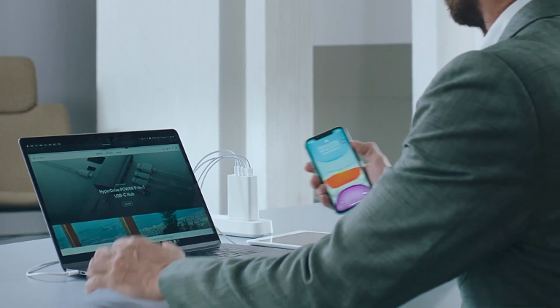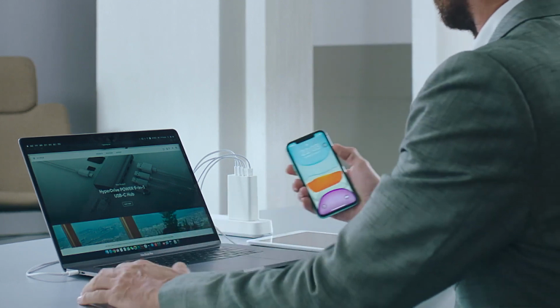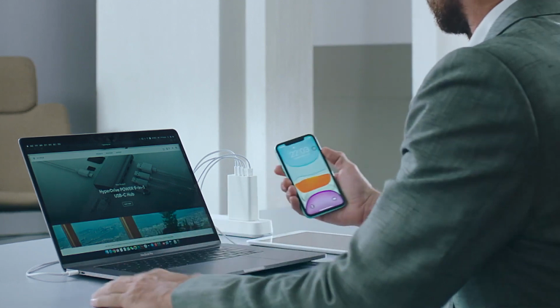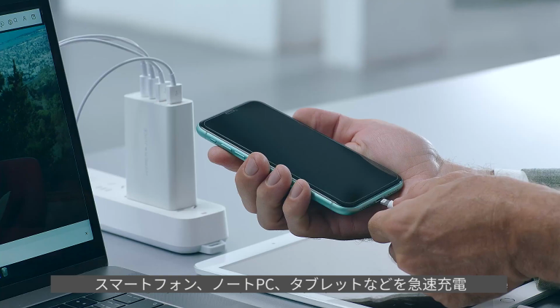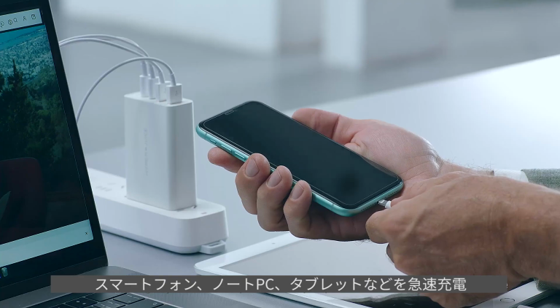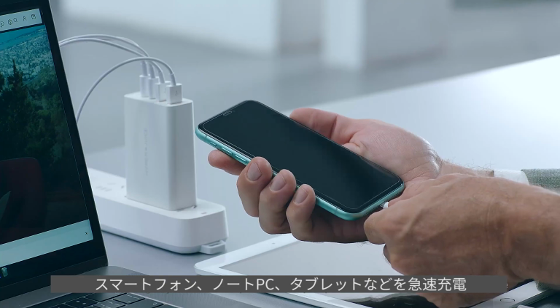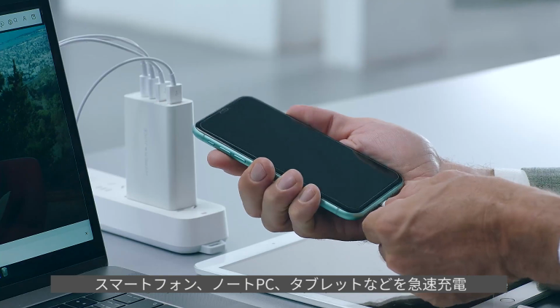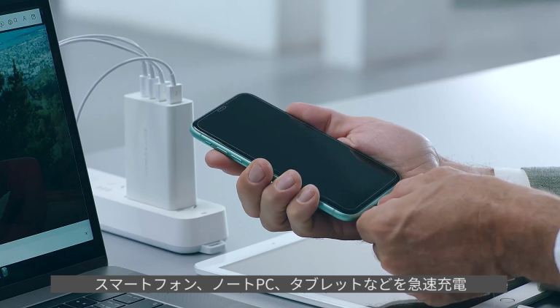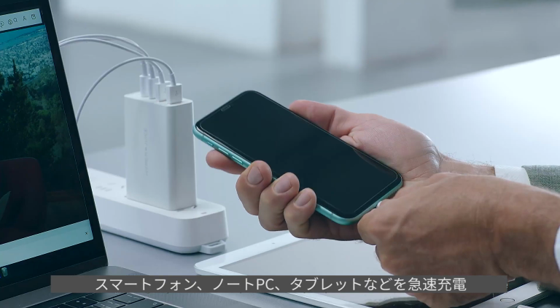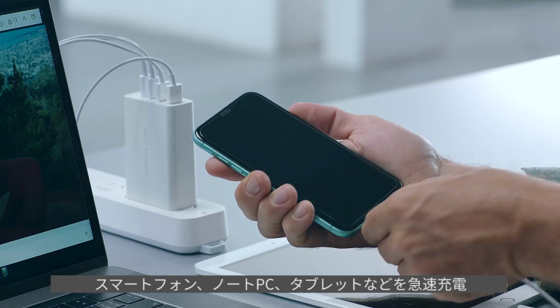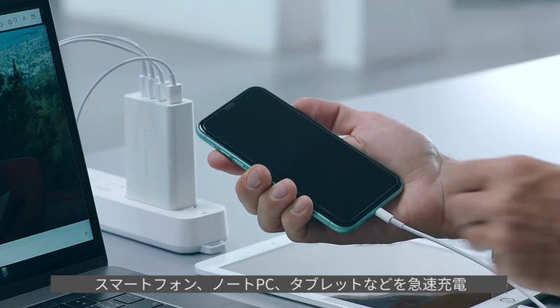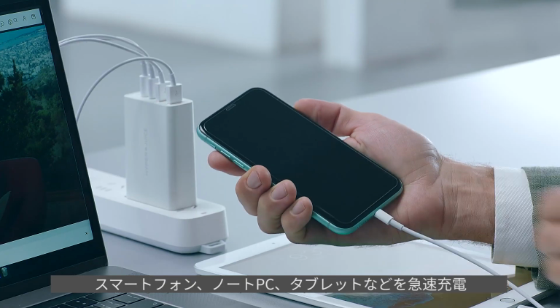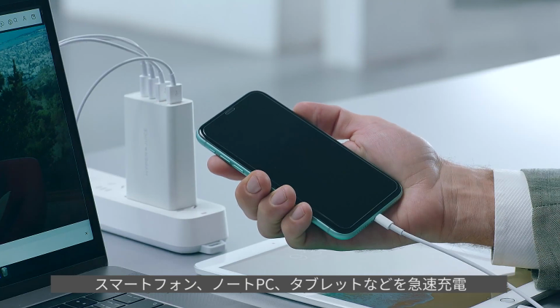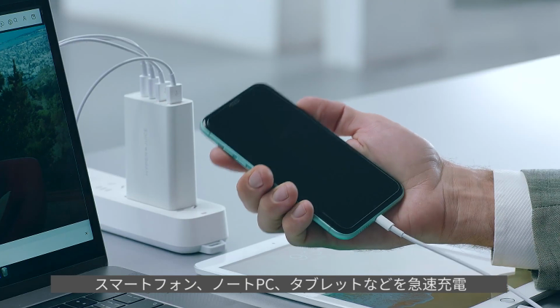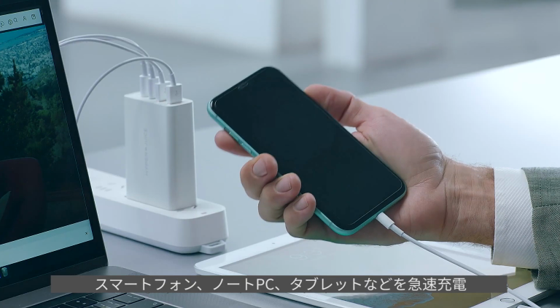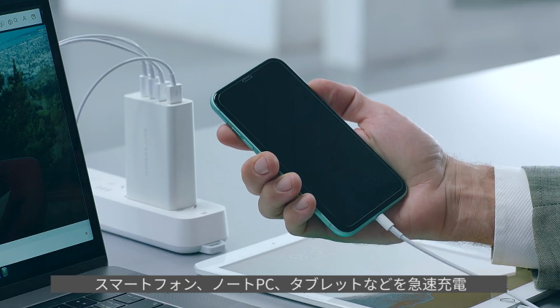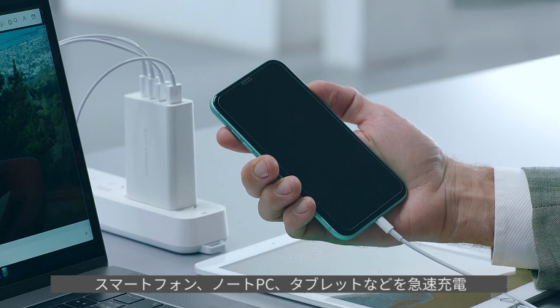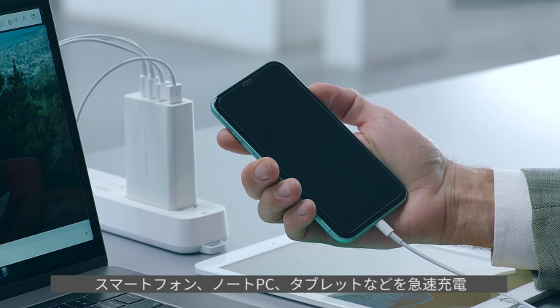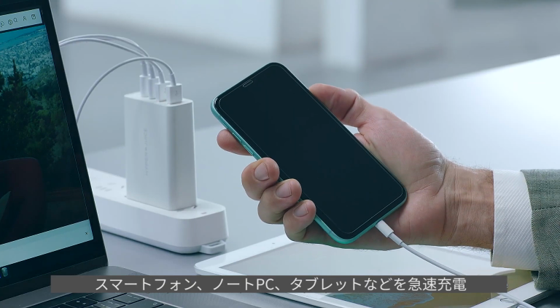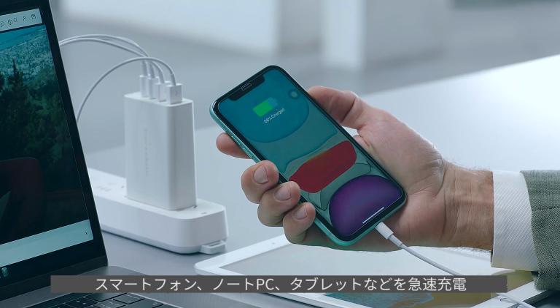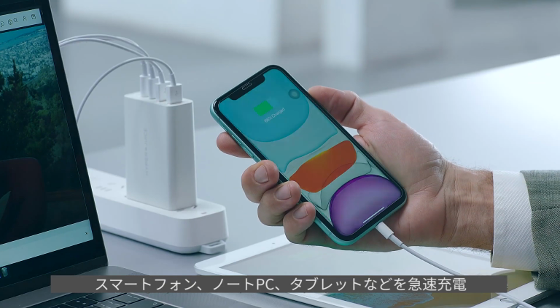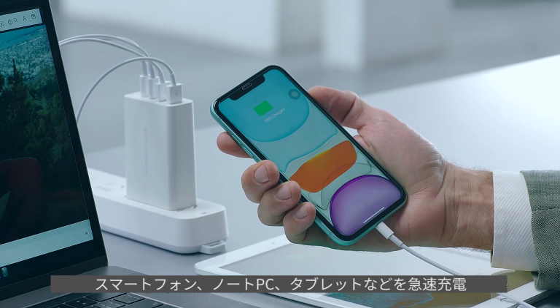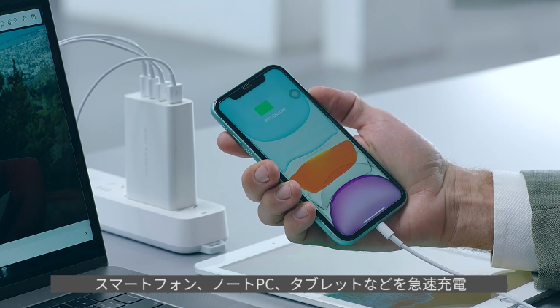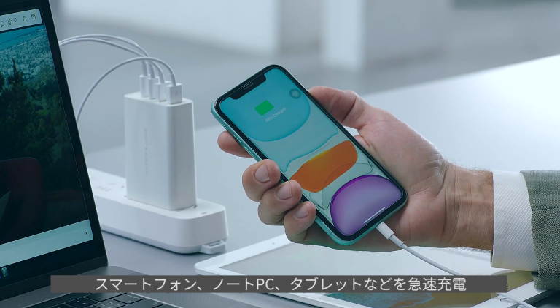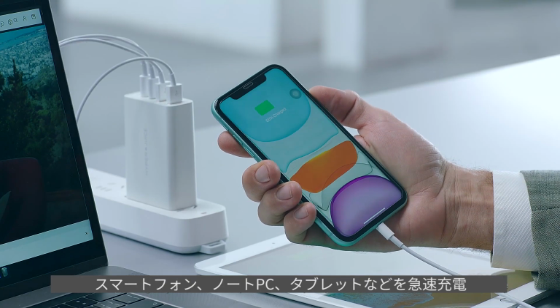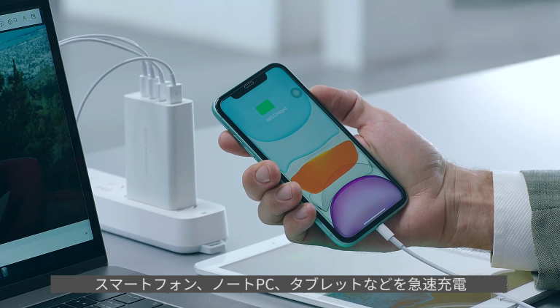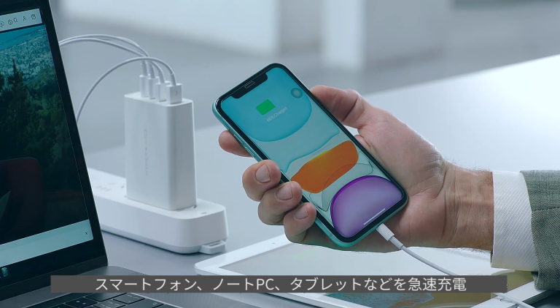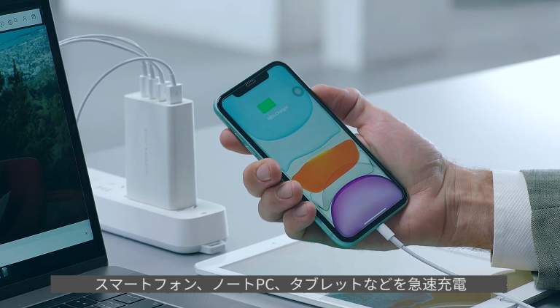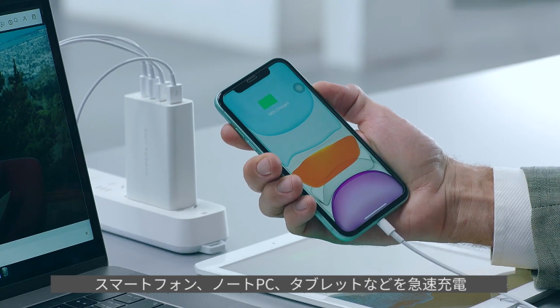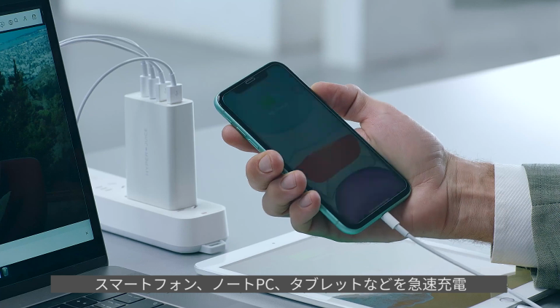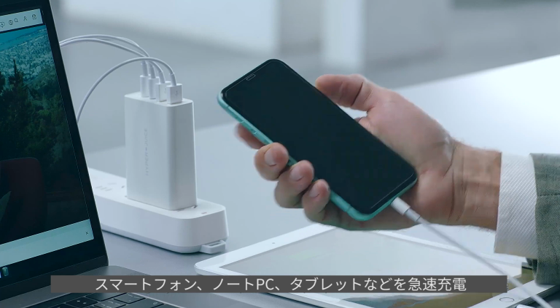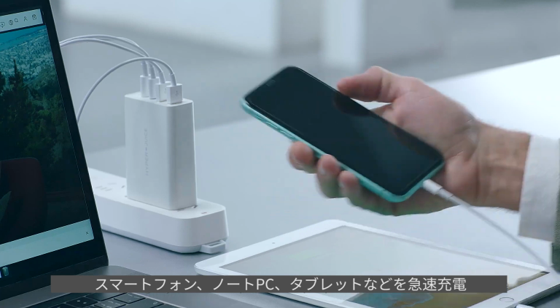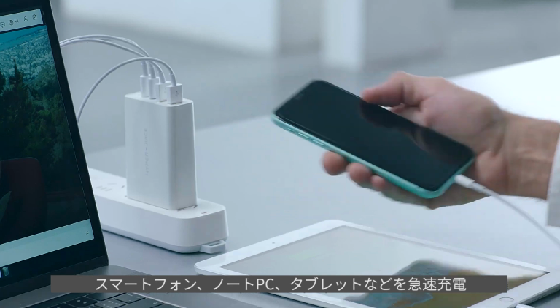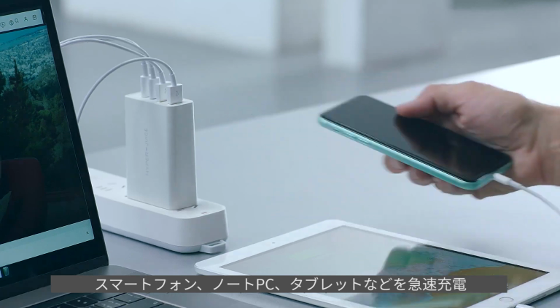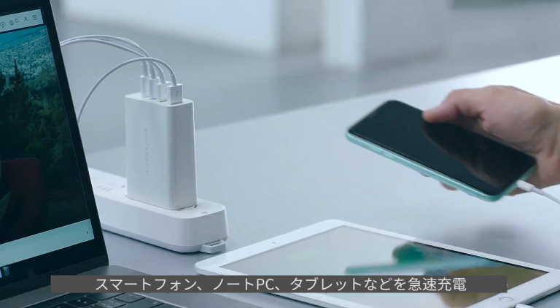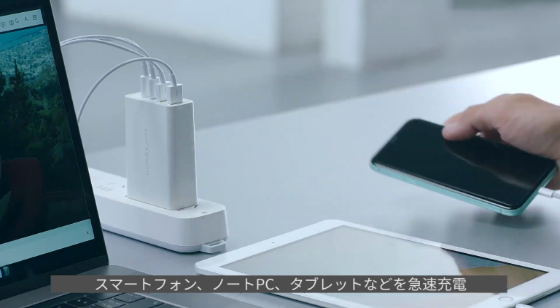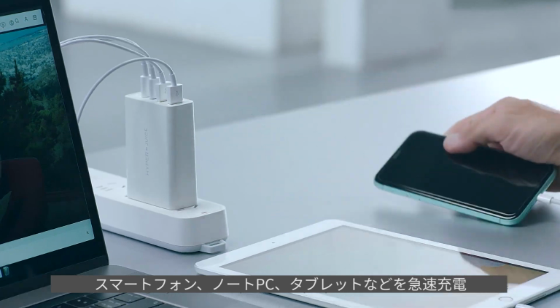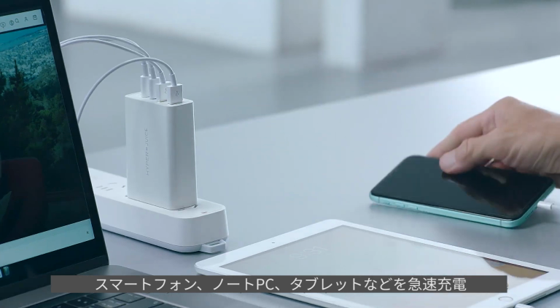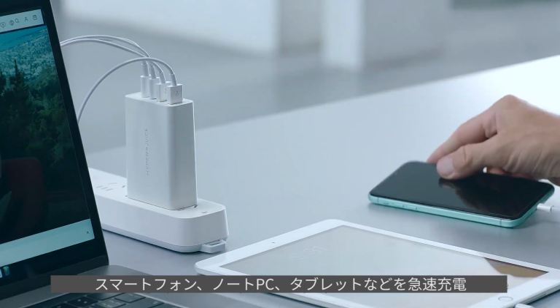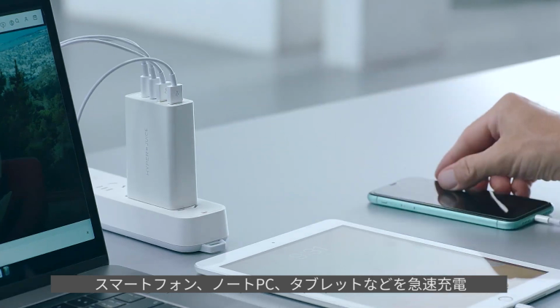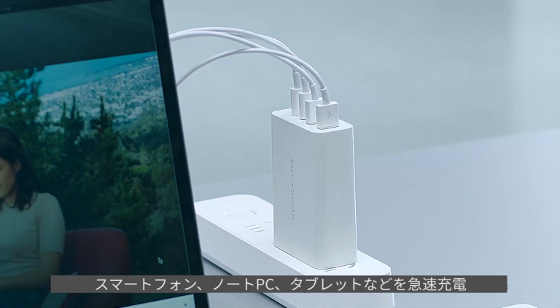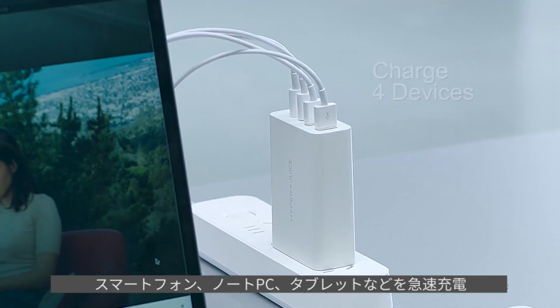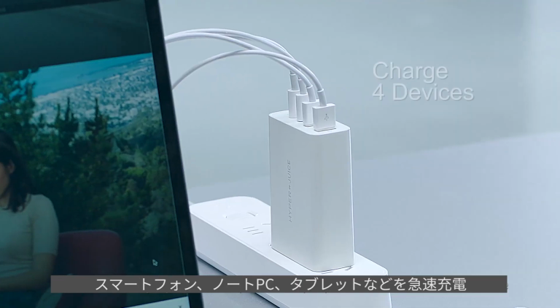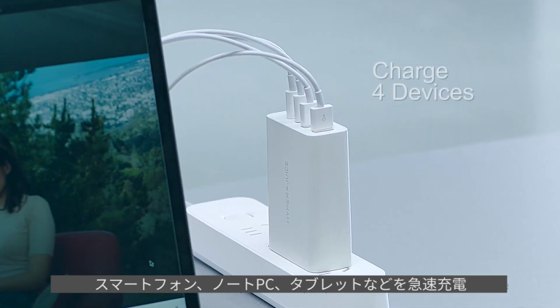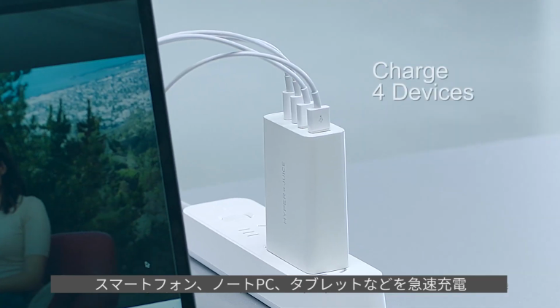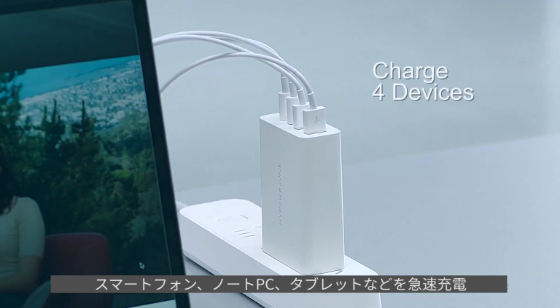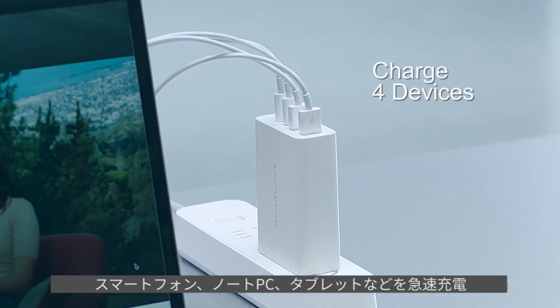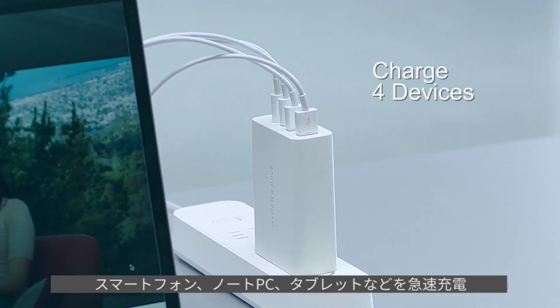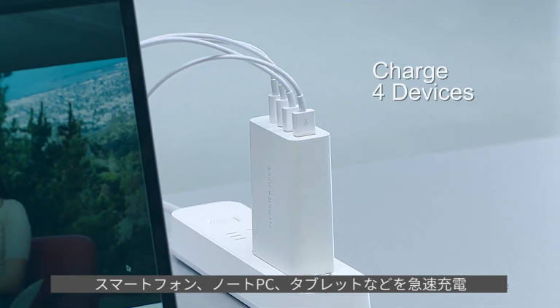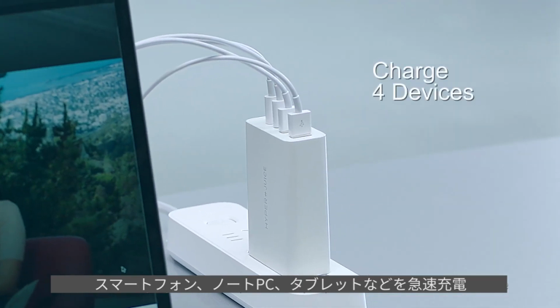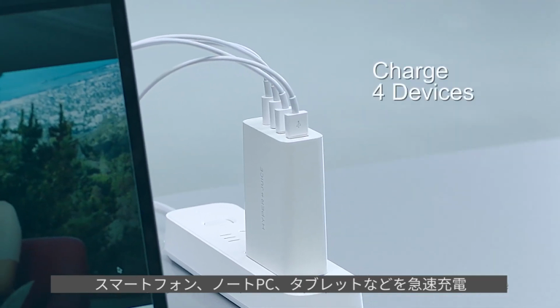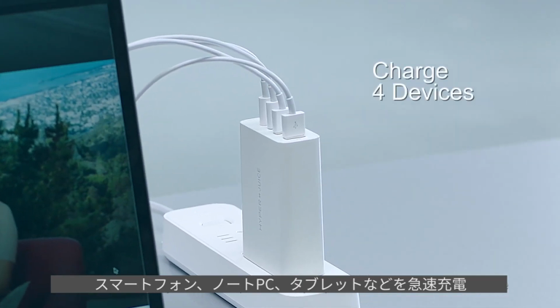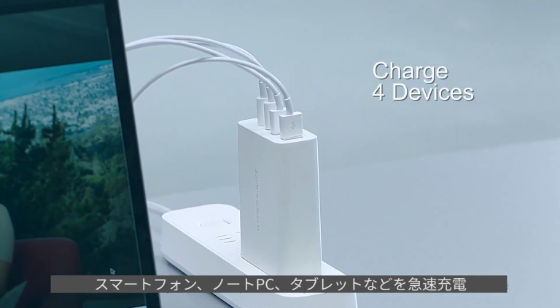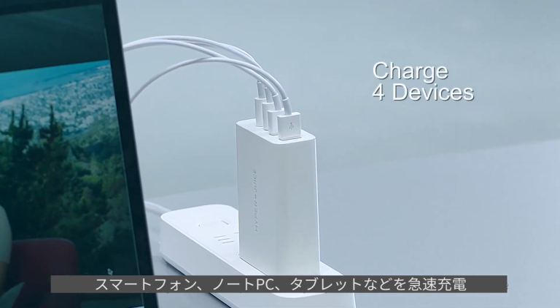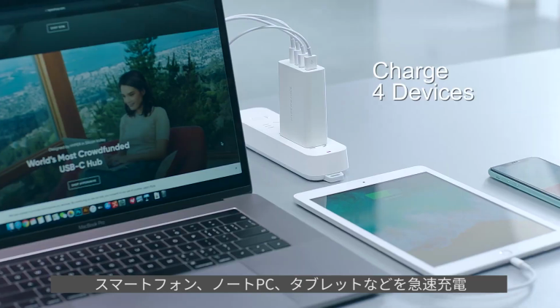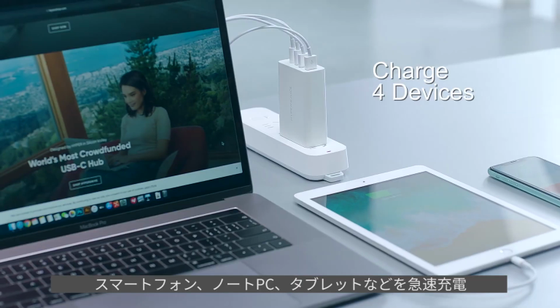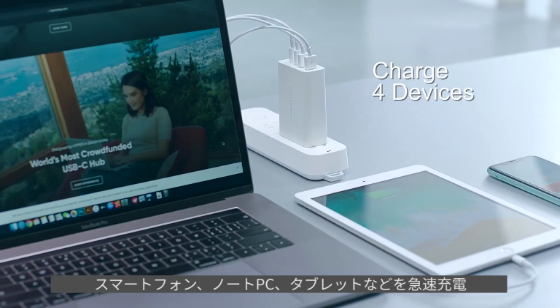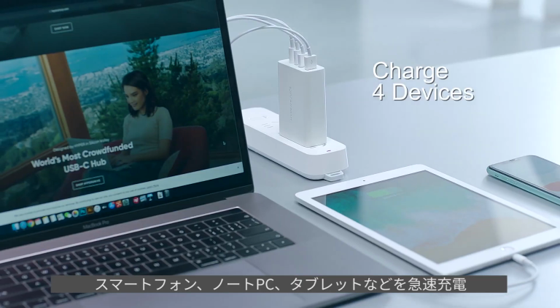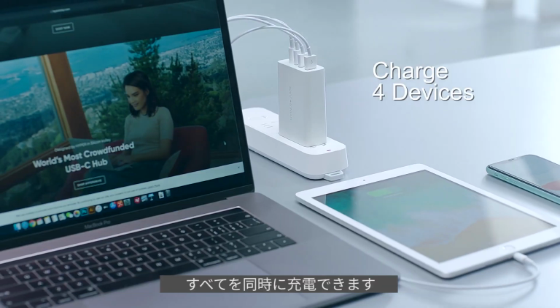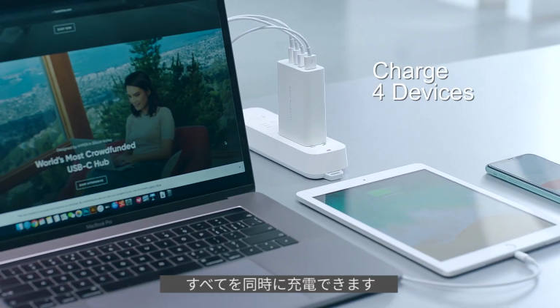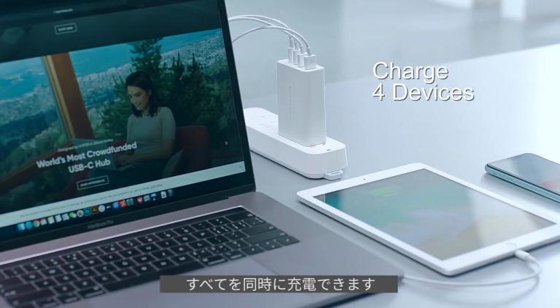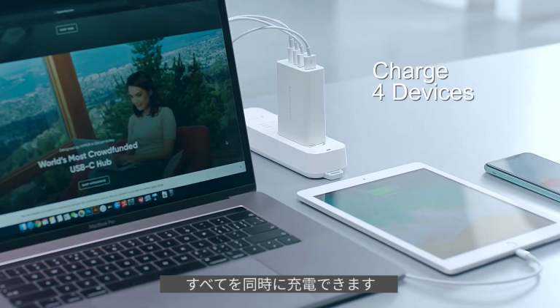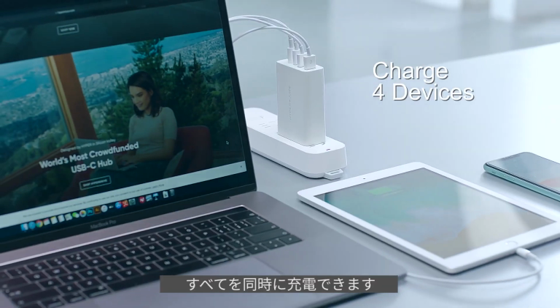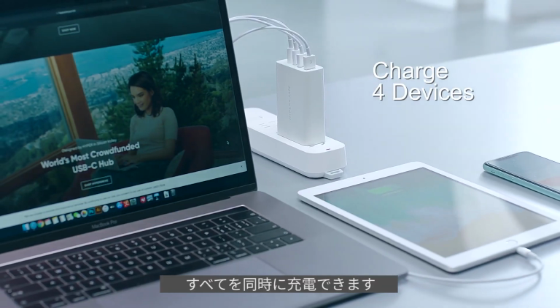It quickly charges a smartphone, laptop, tablet, and mobile device all at the same time.